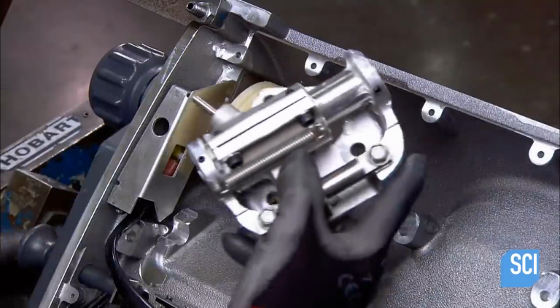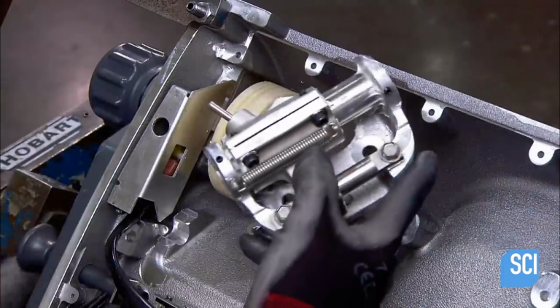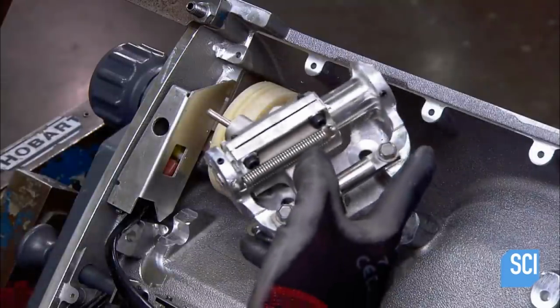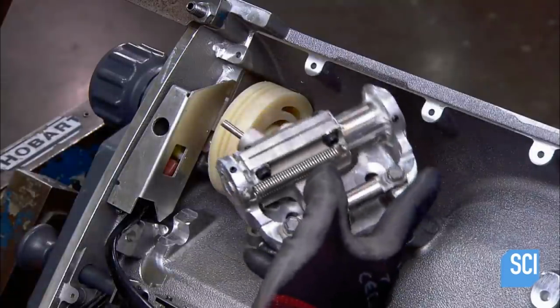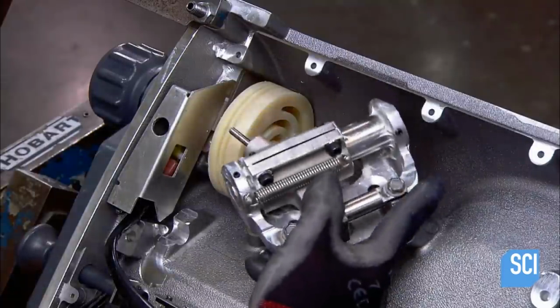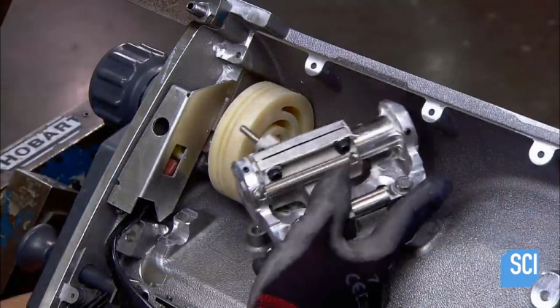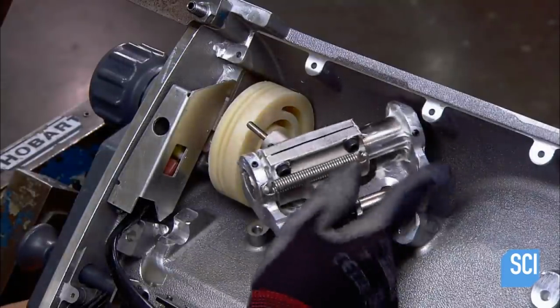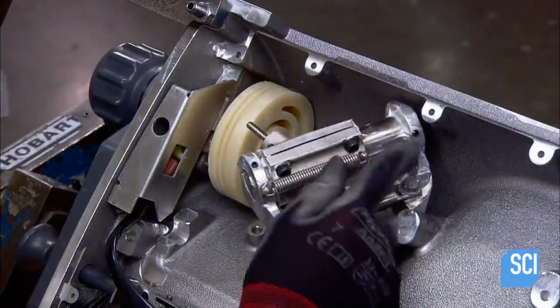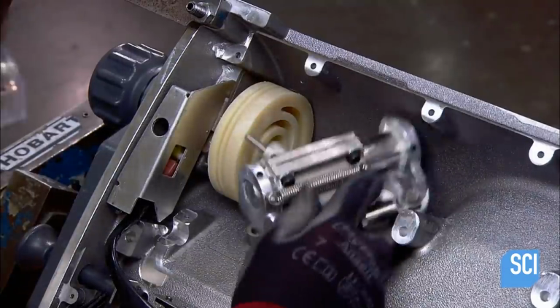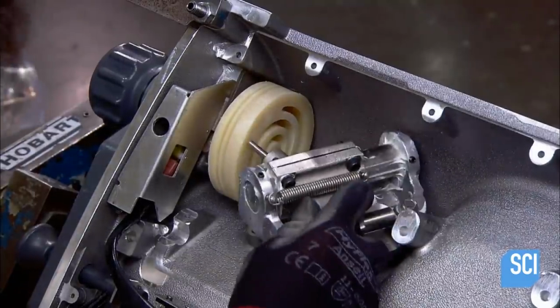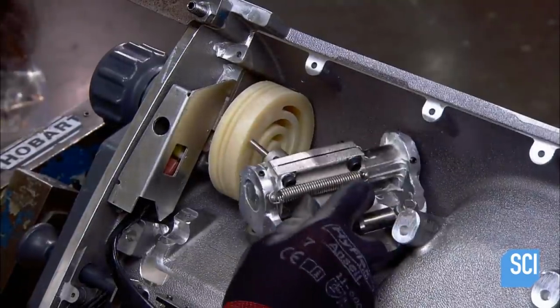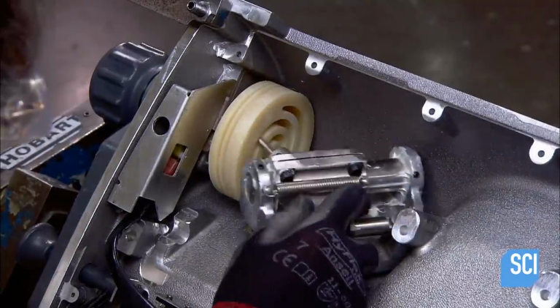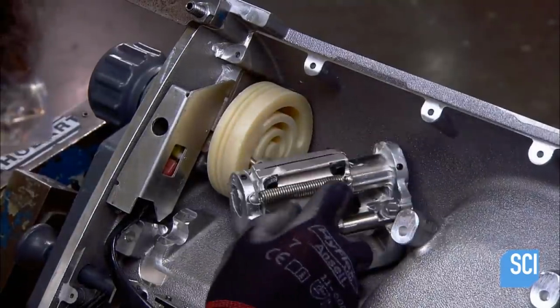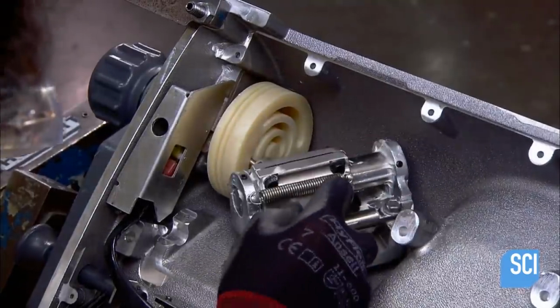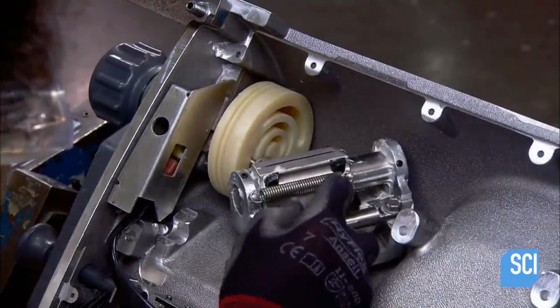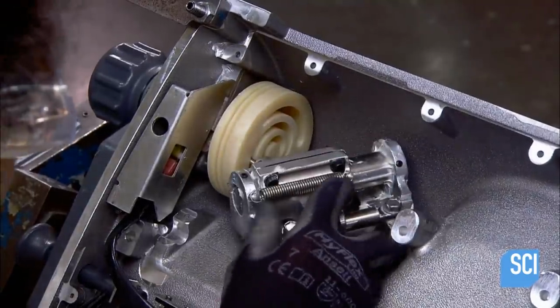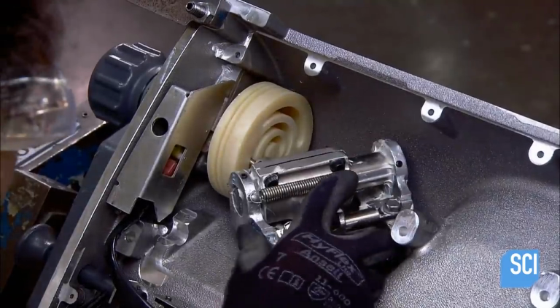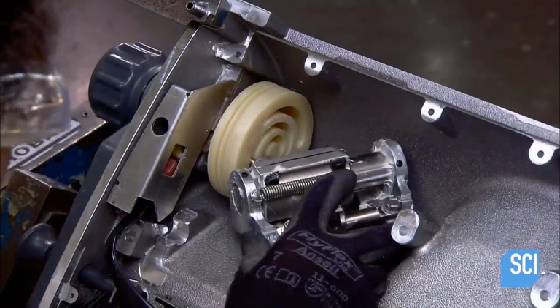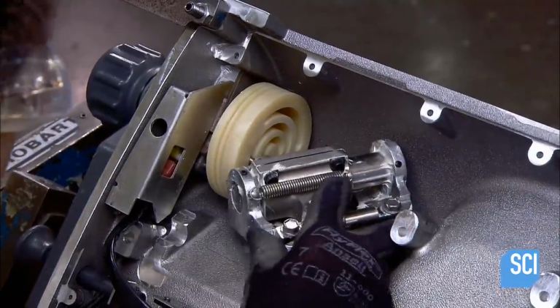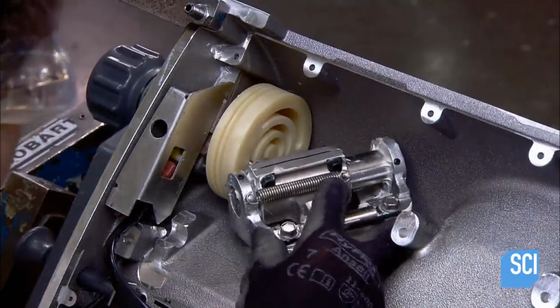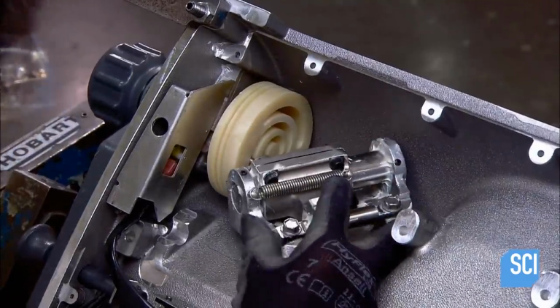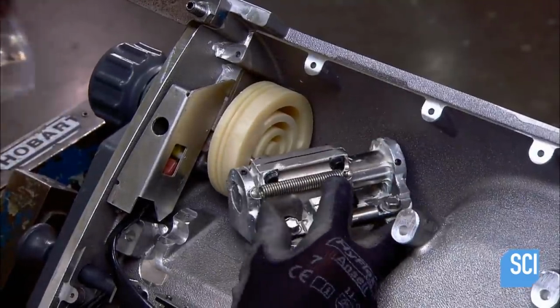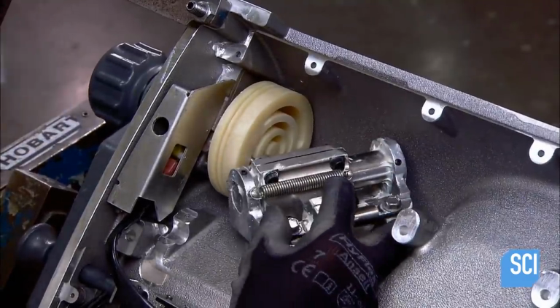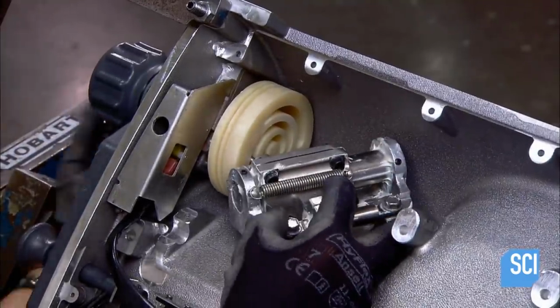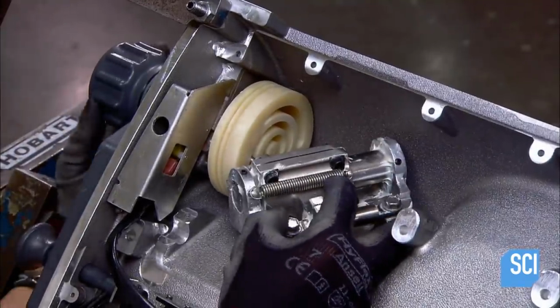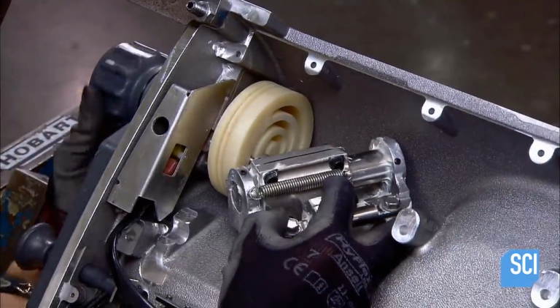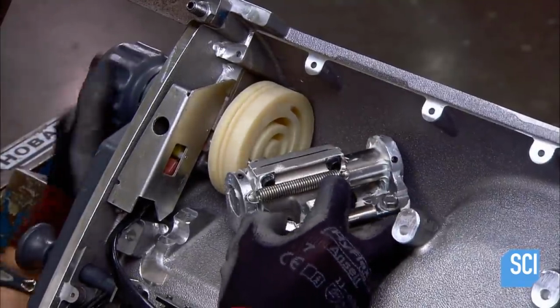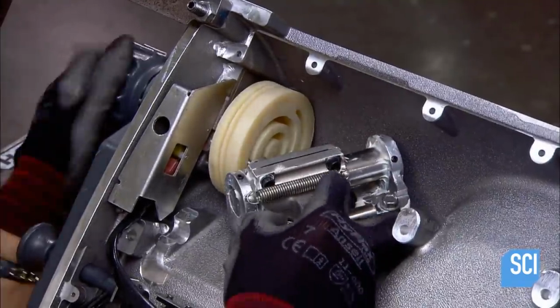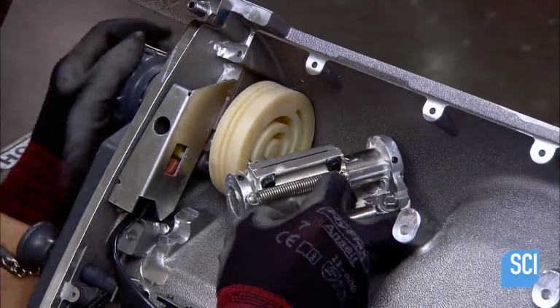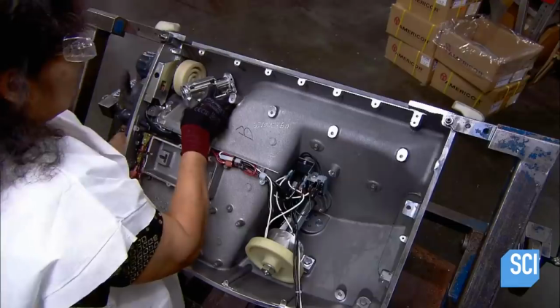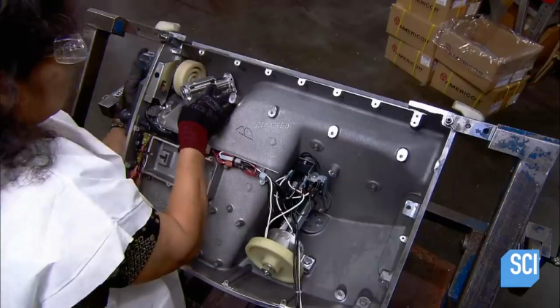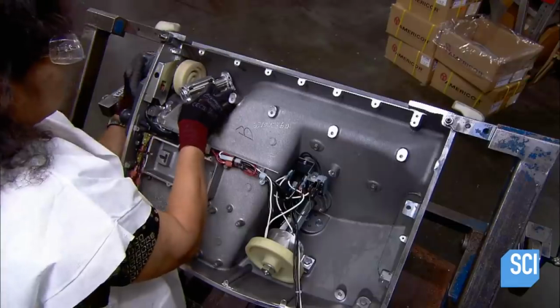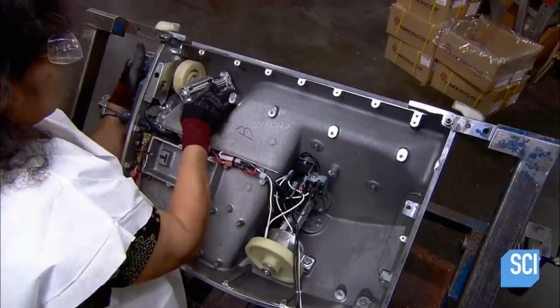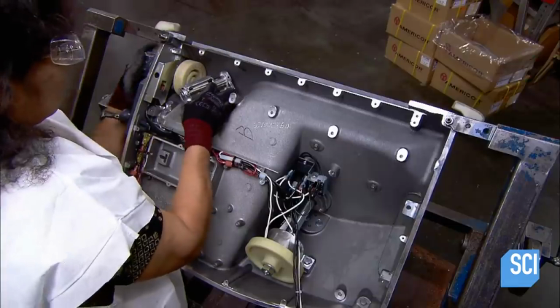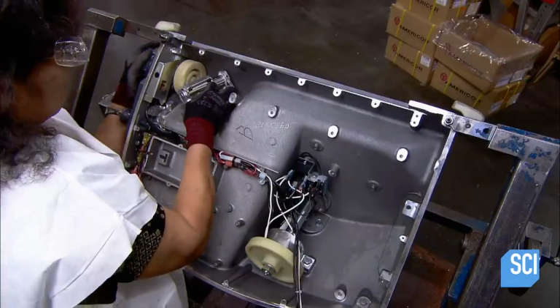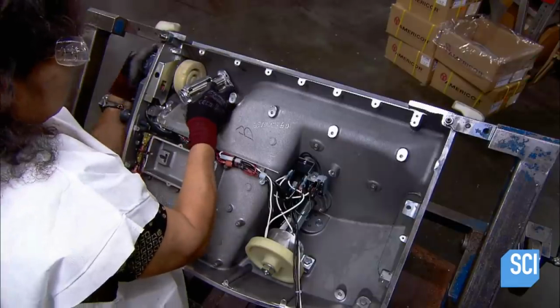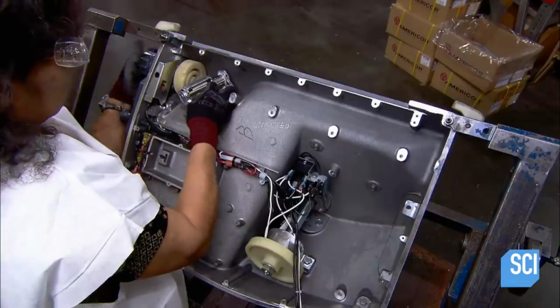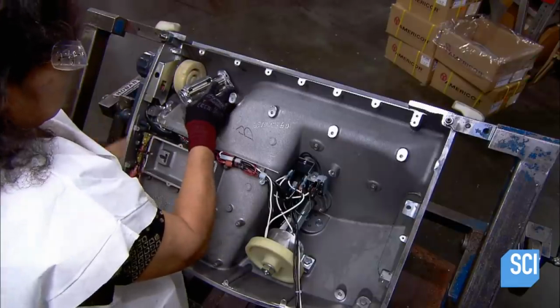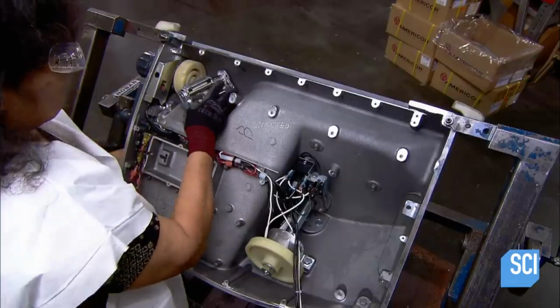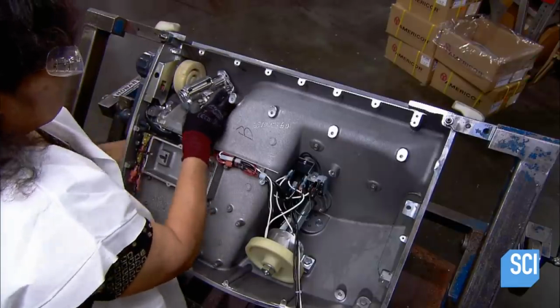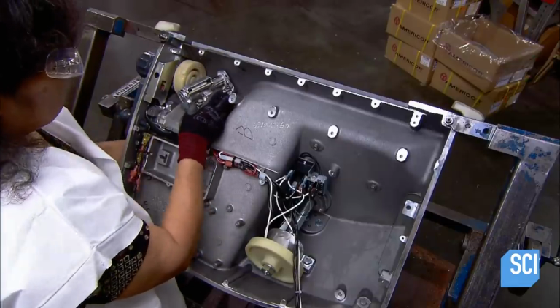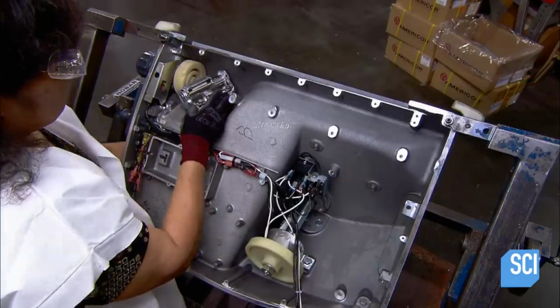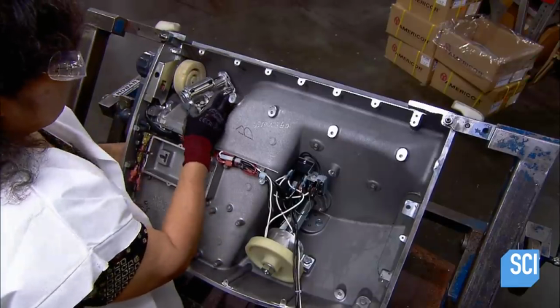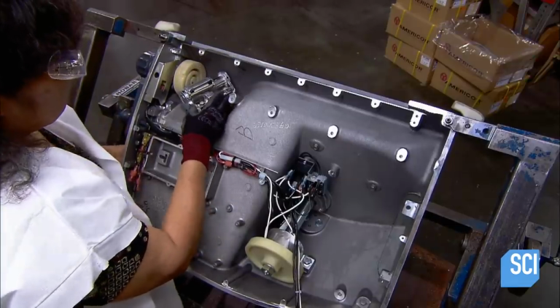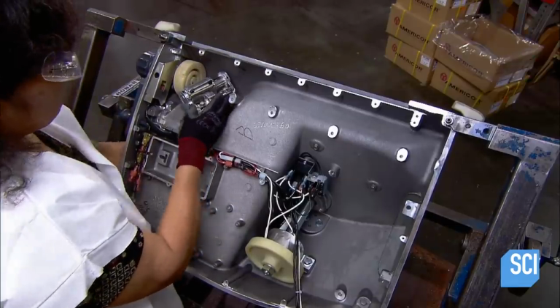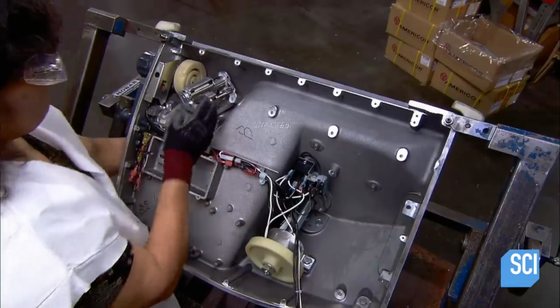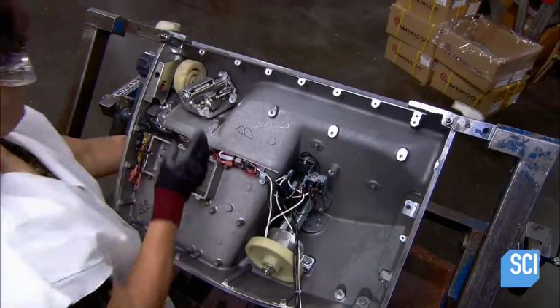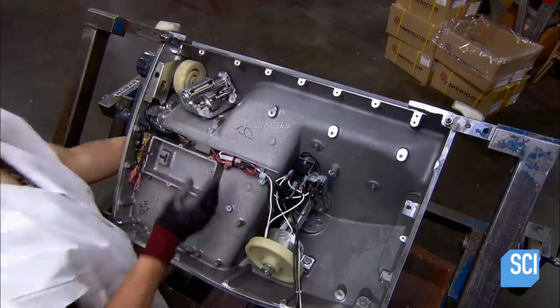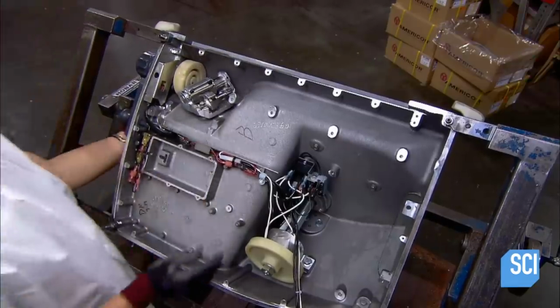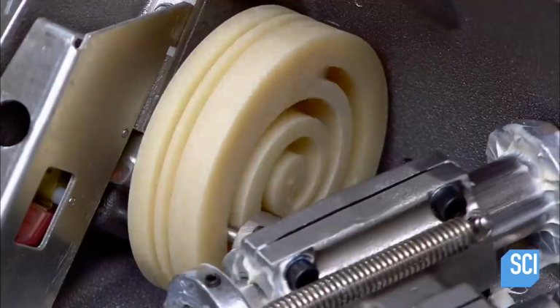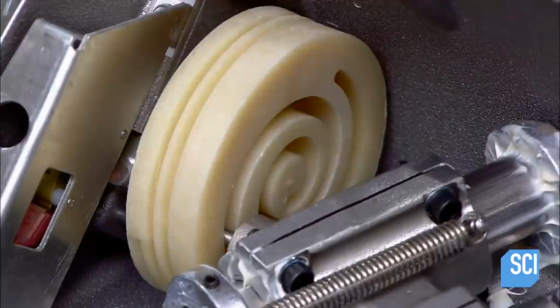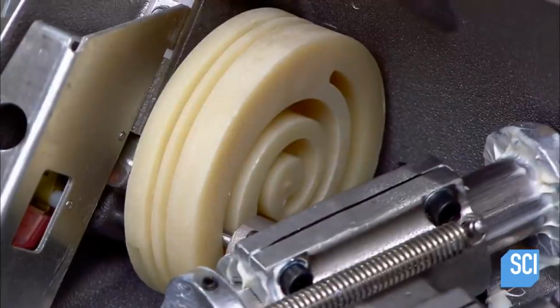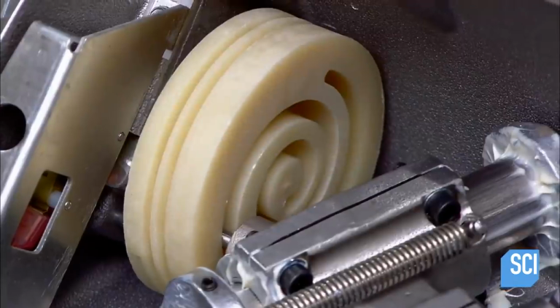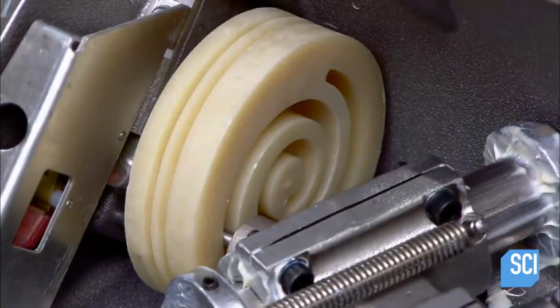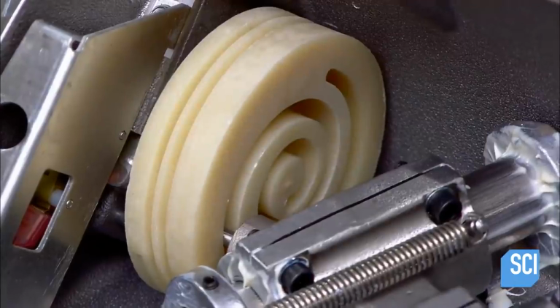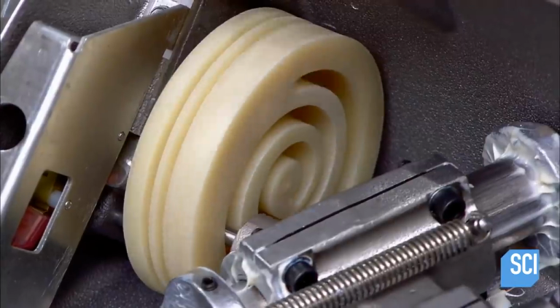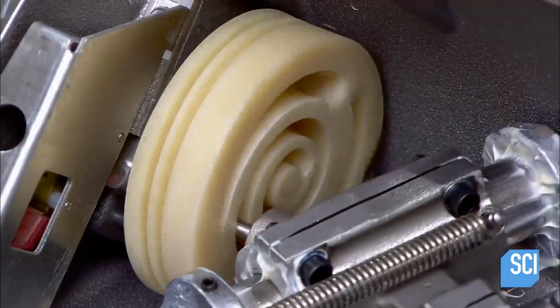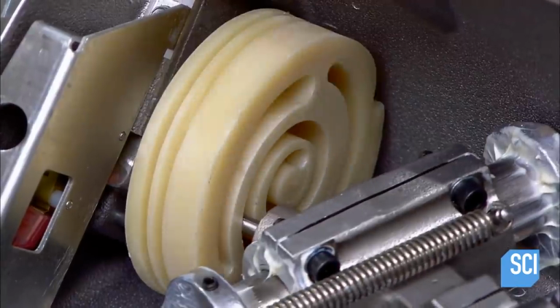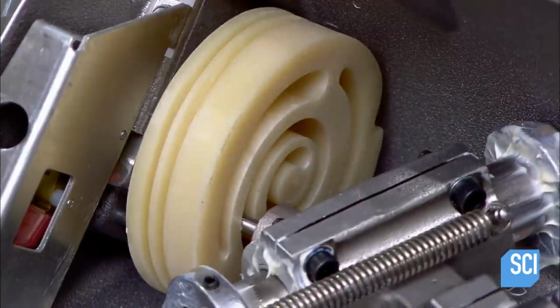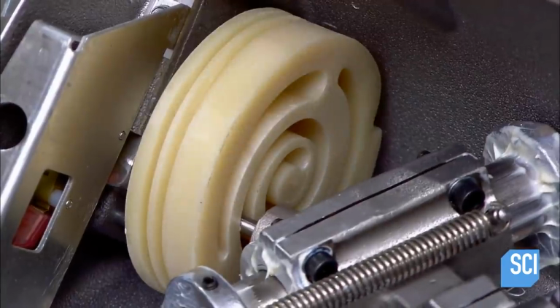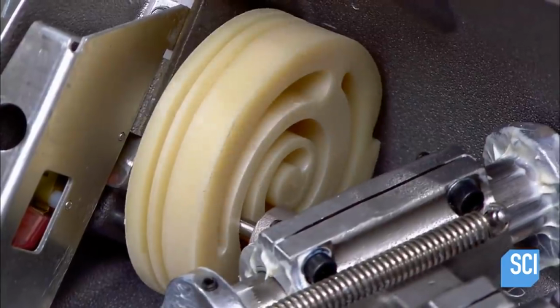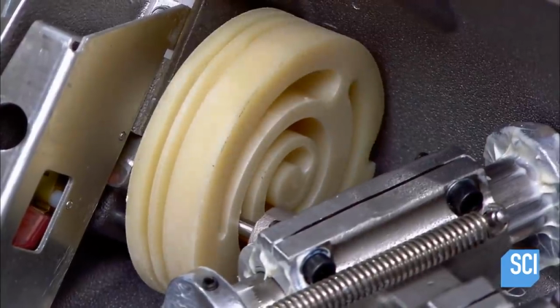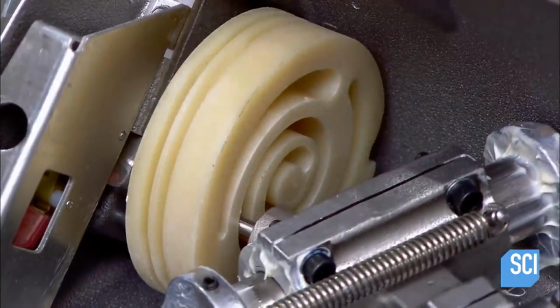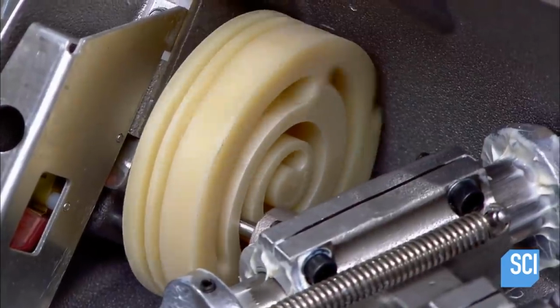She attaches a device that will slide to adjust the gap between the gauge plate and the blade, thereby controlling the thickness of the cut.